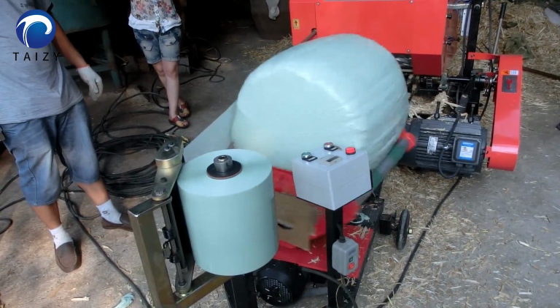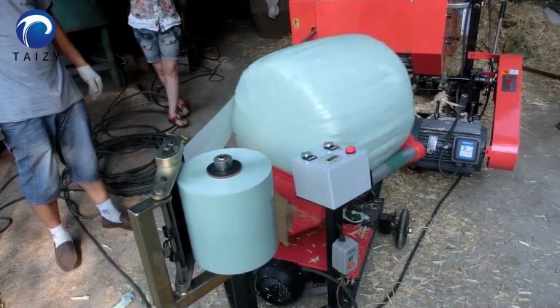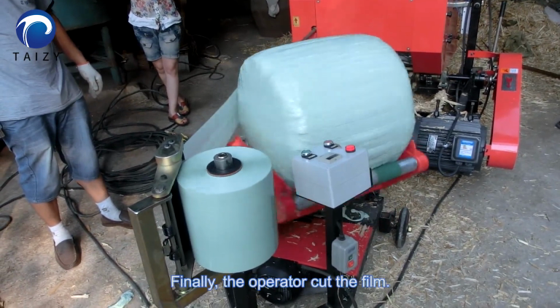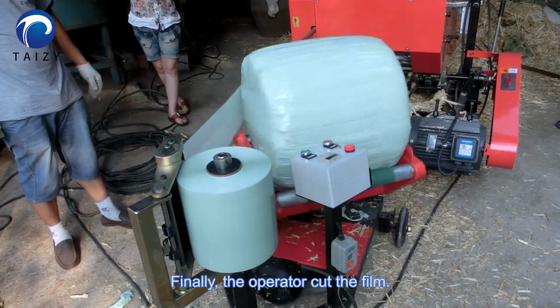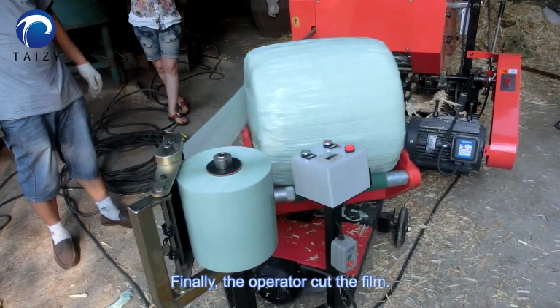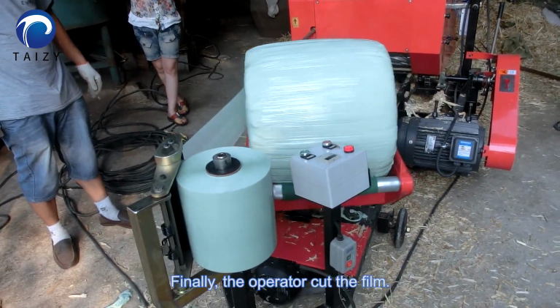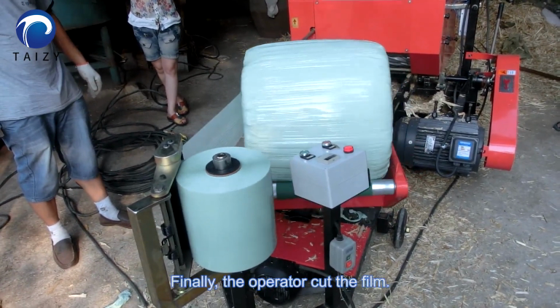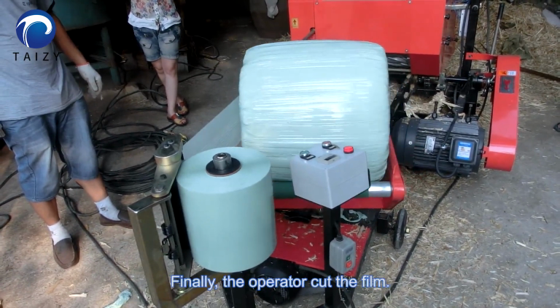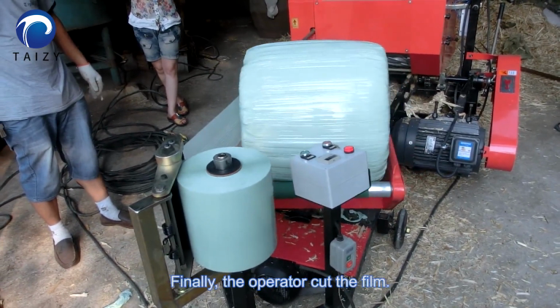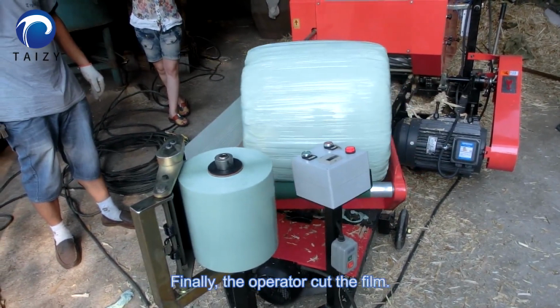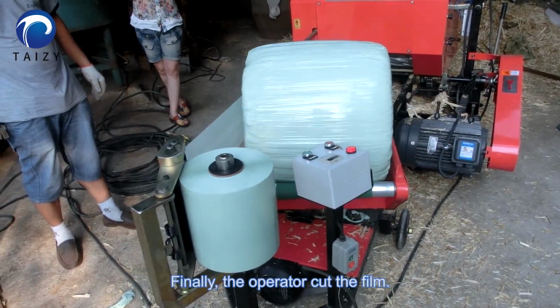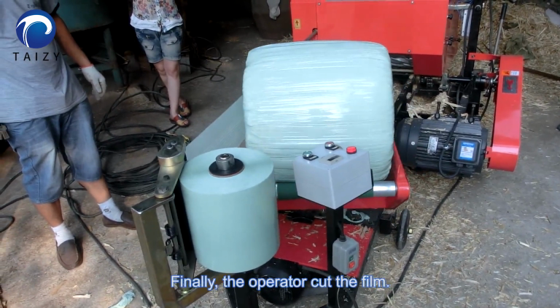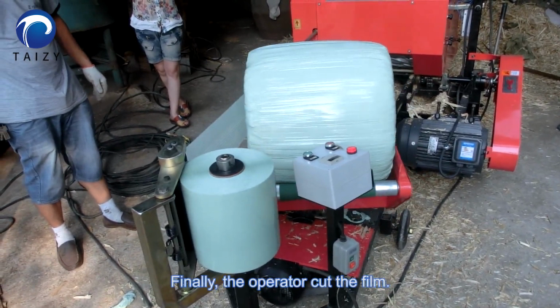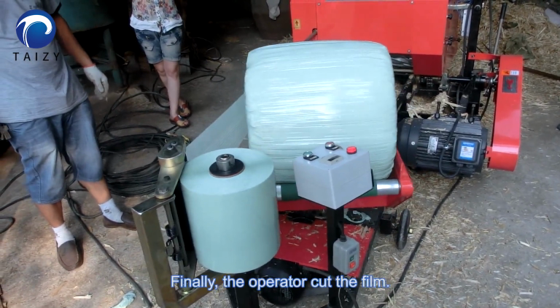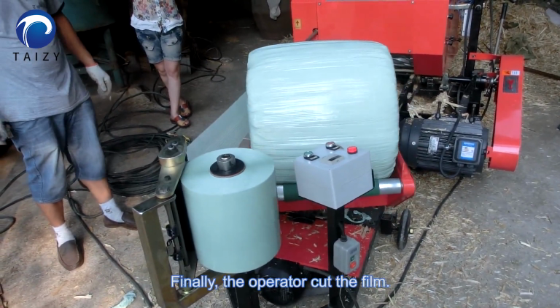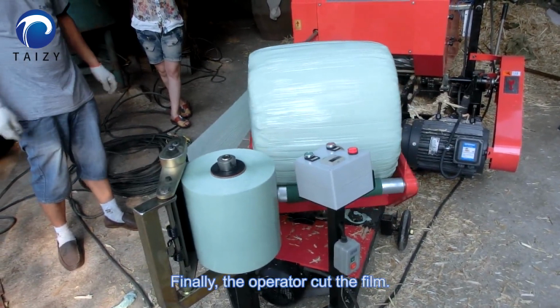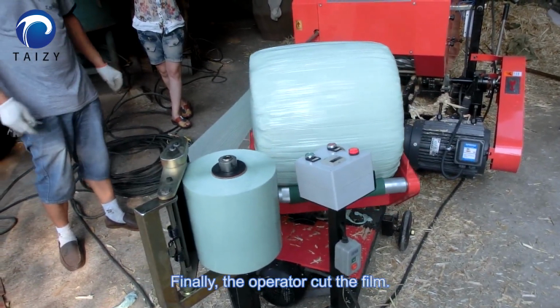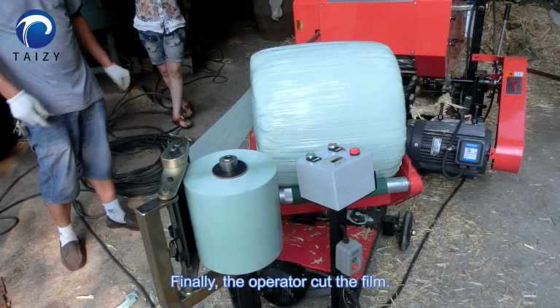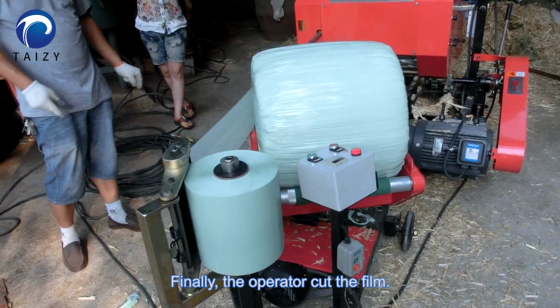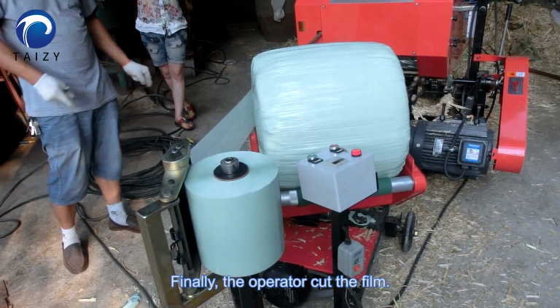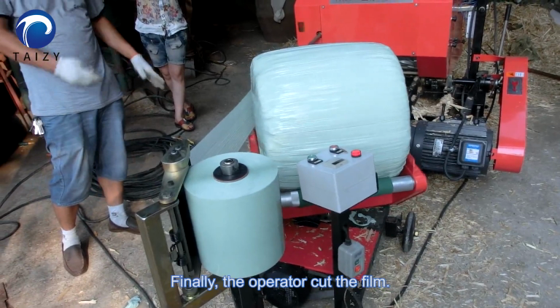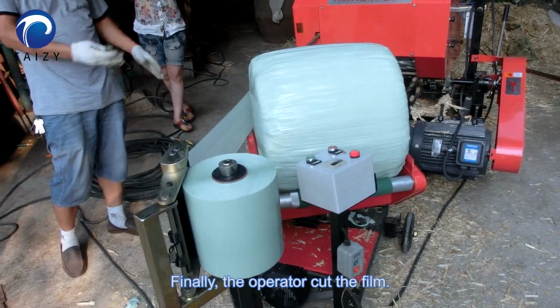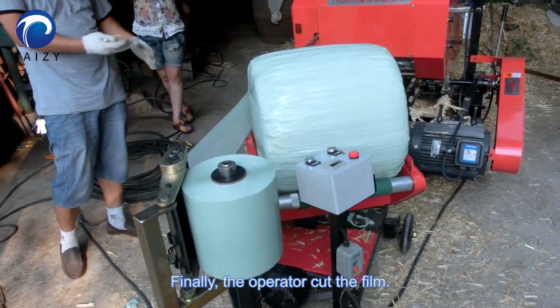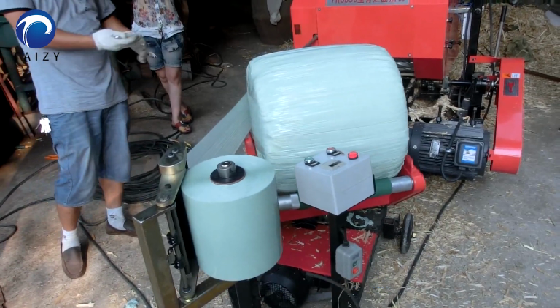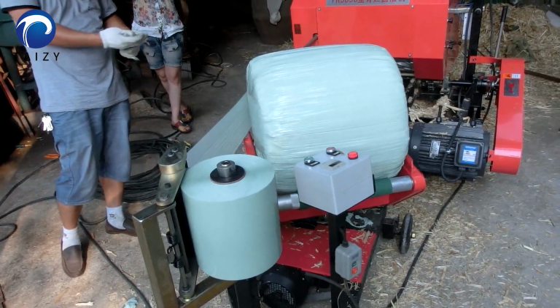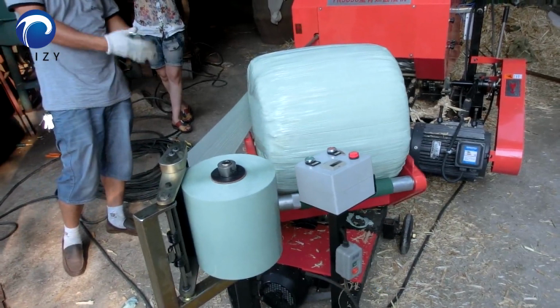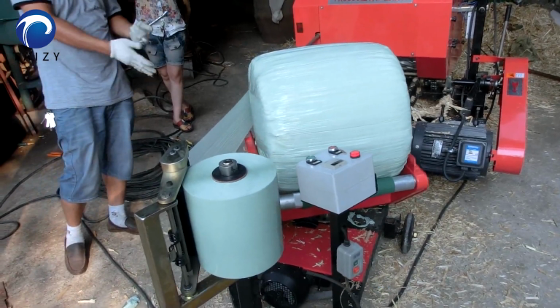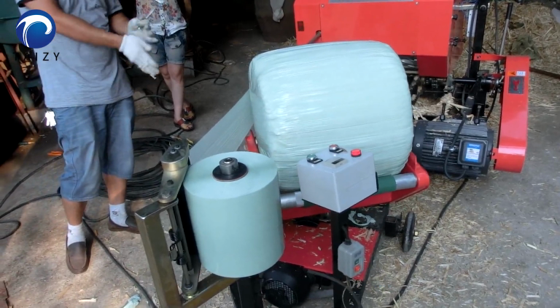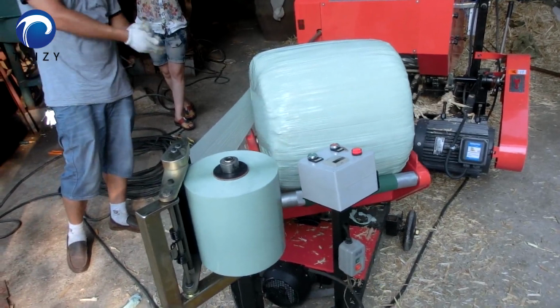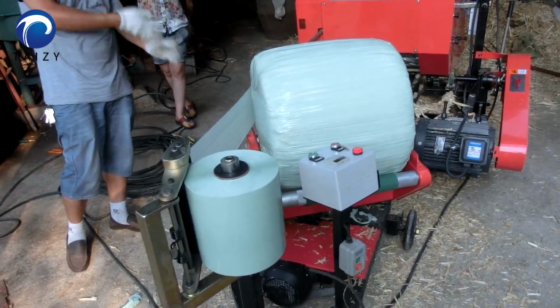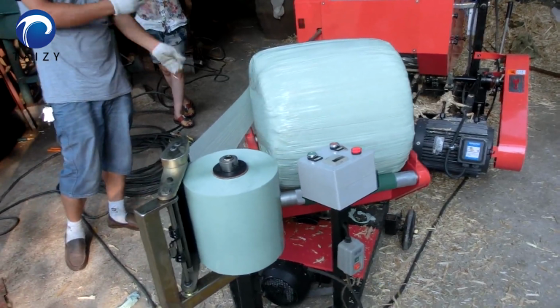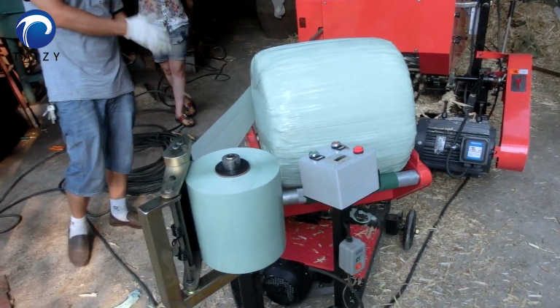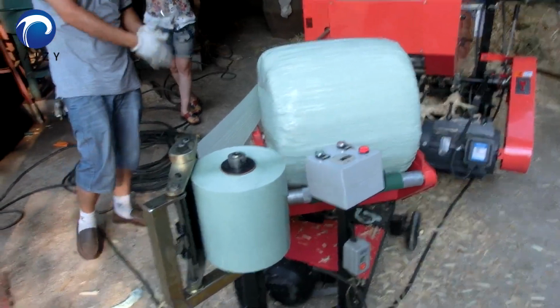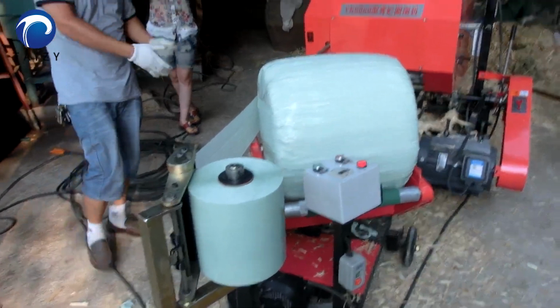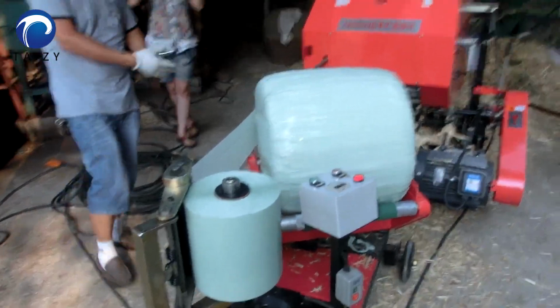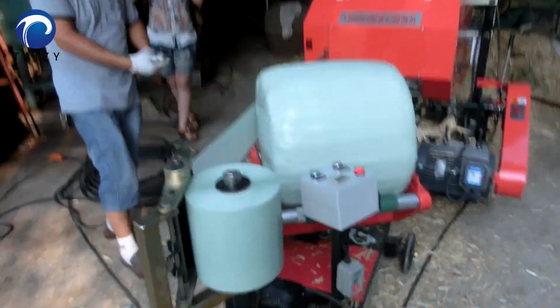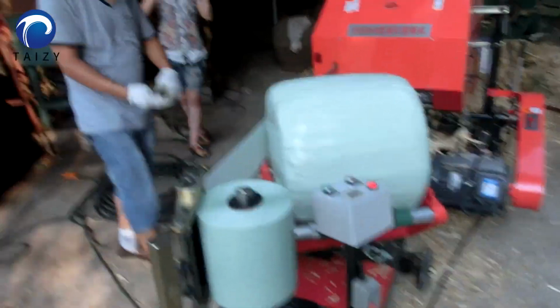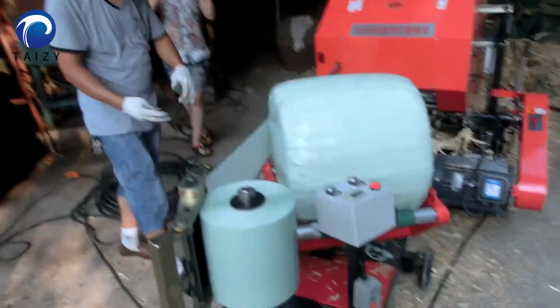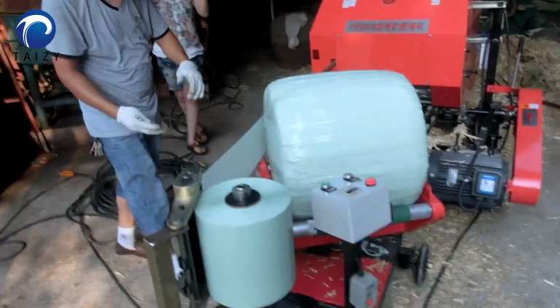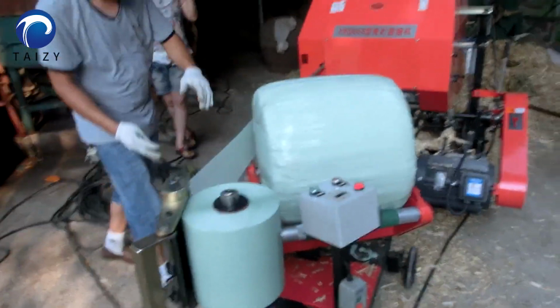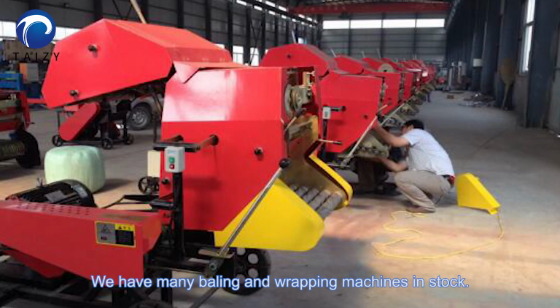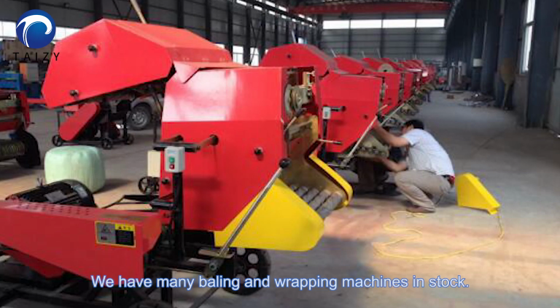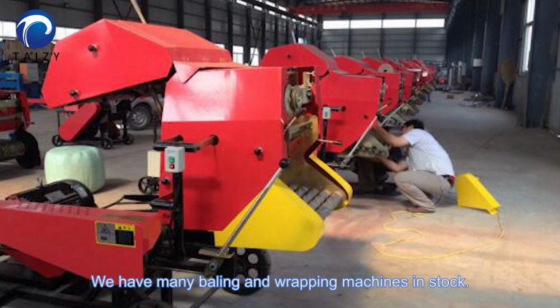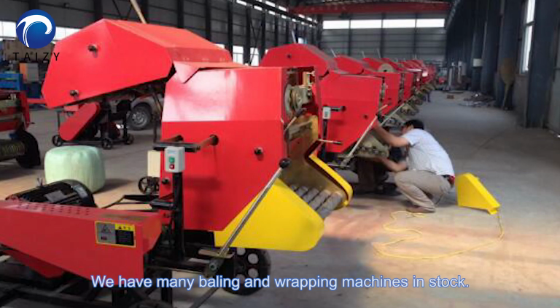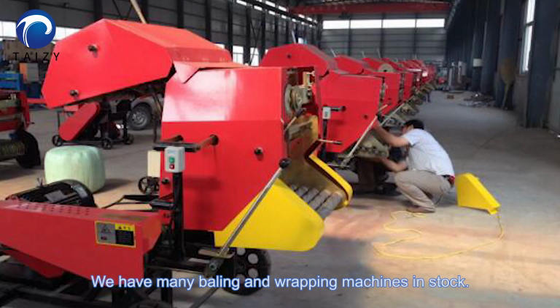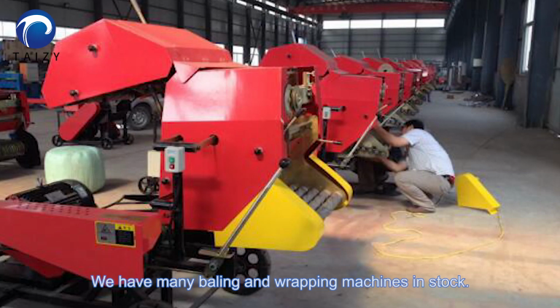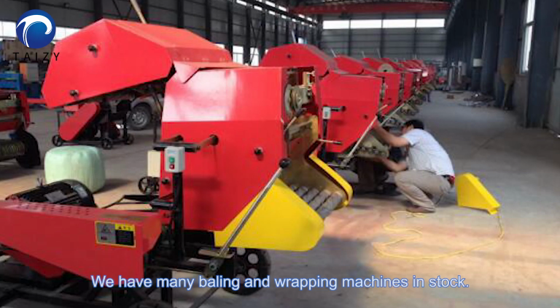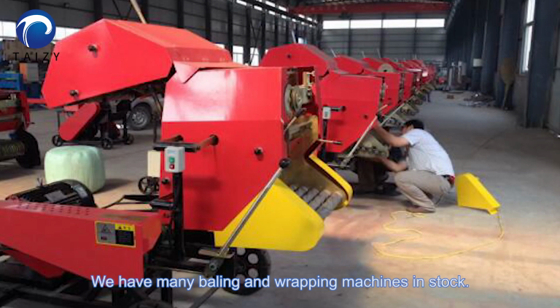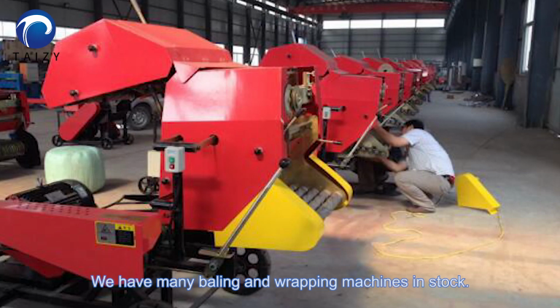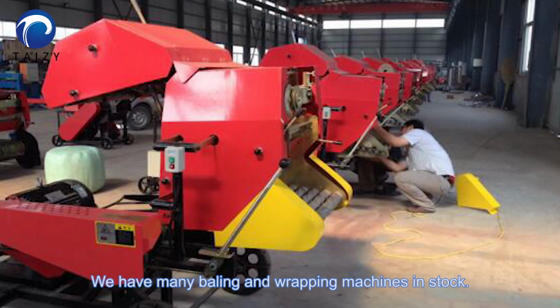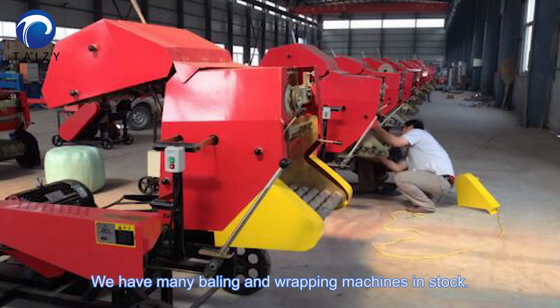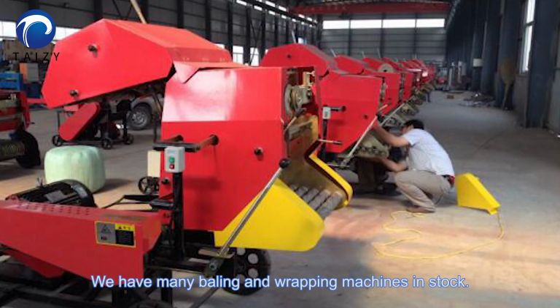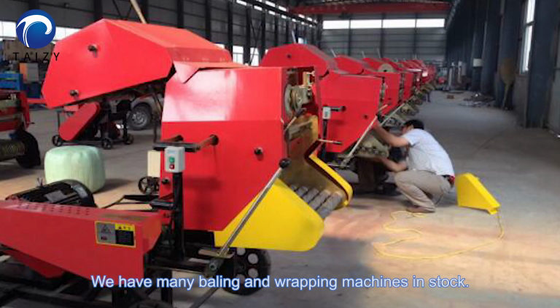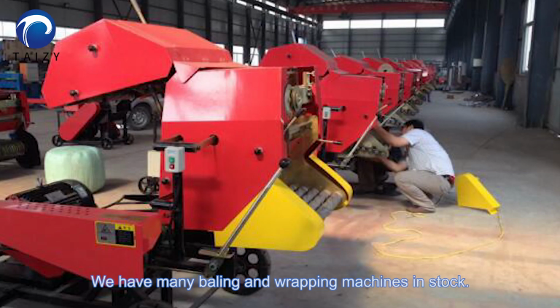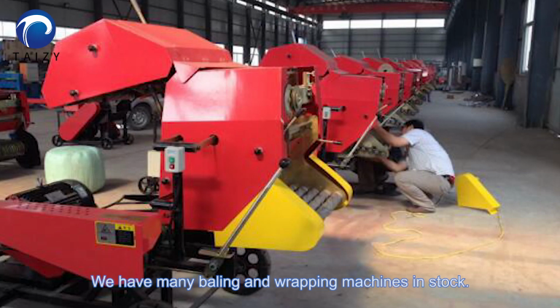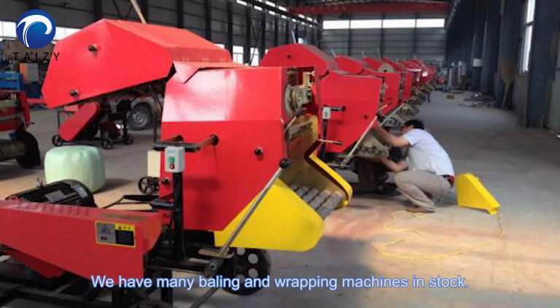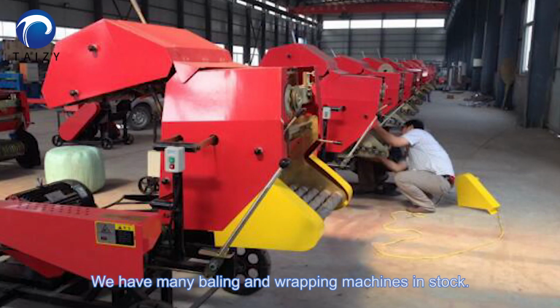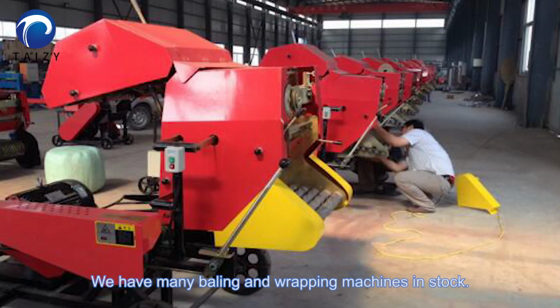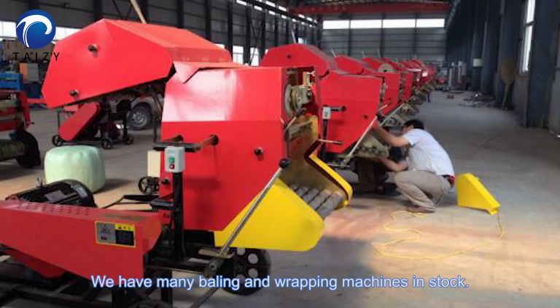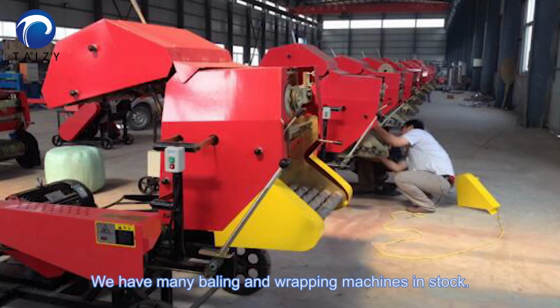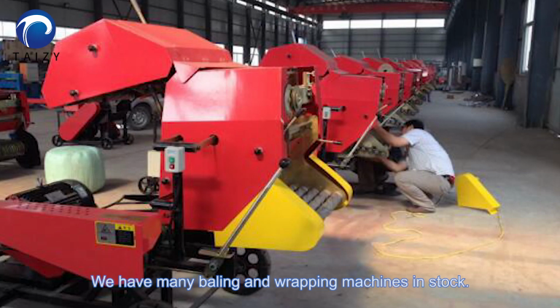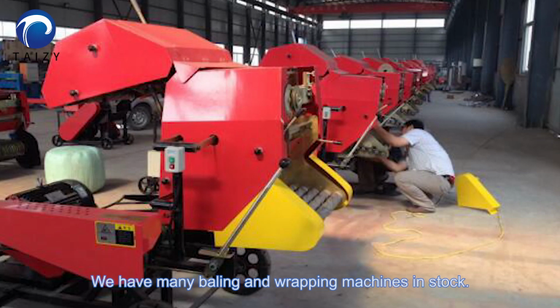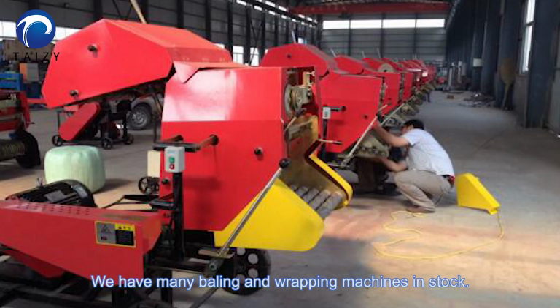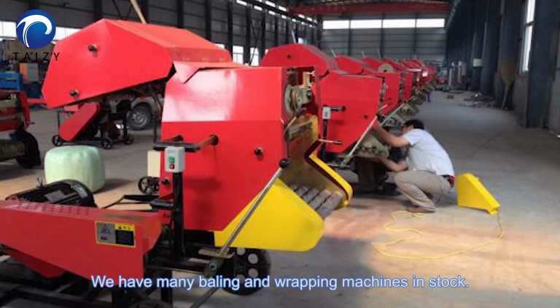Finally, the operator cuts the film. We have many baling and wrapping machines in stock.